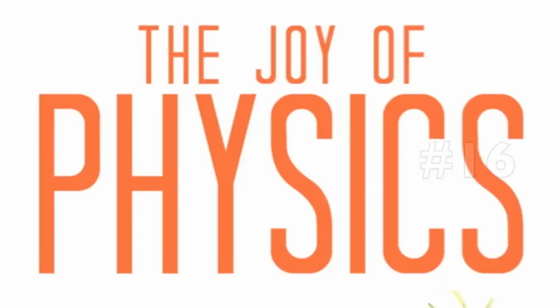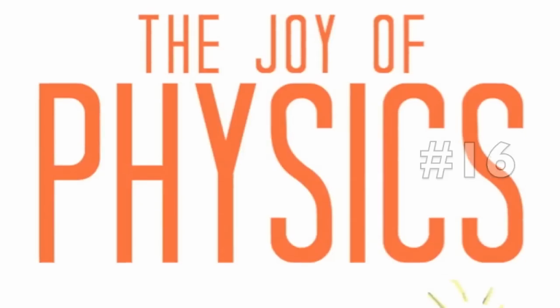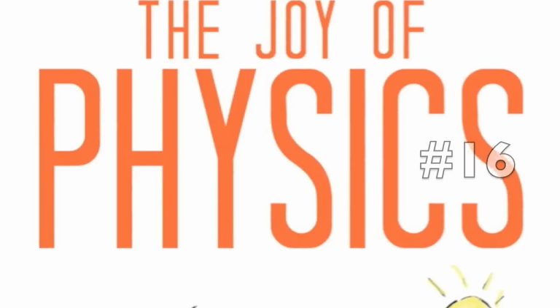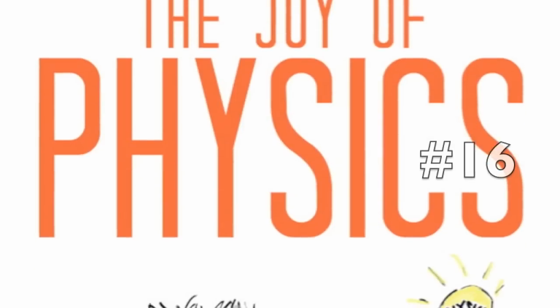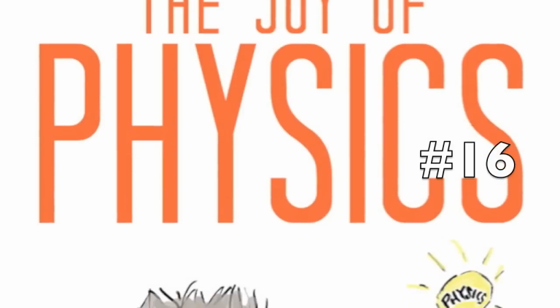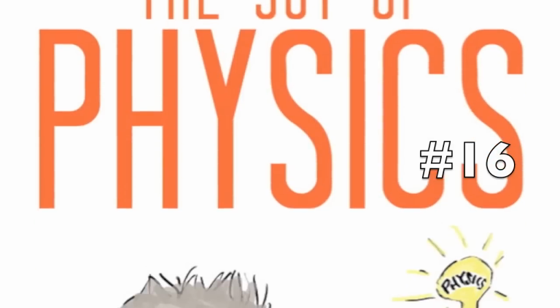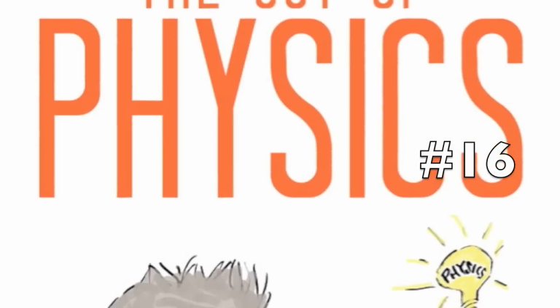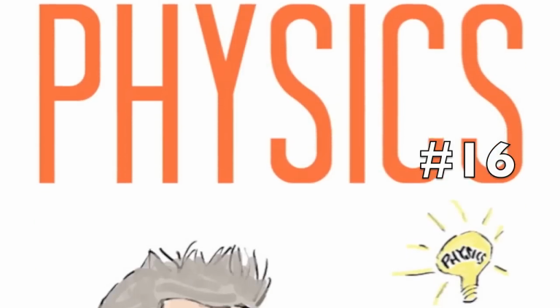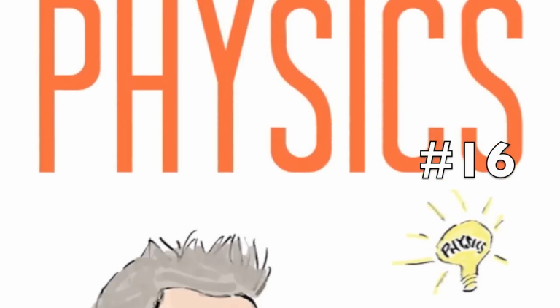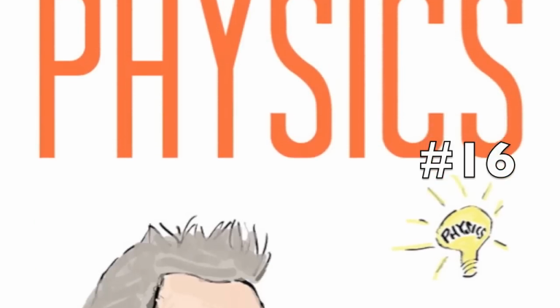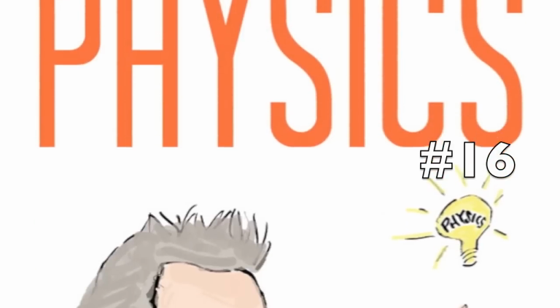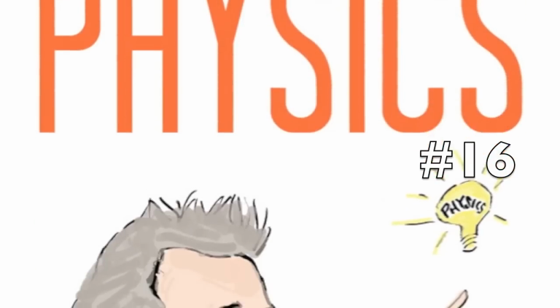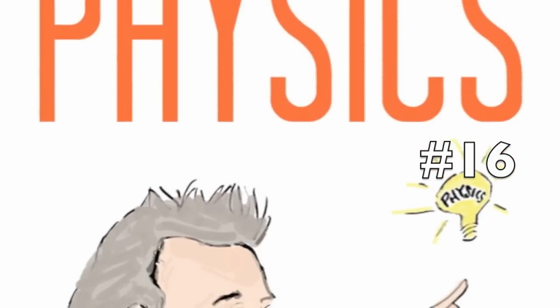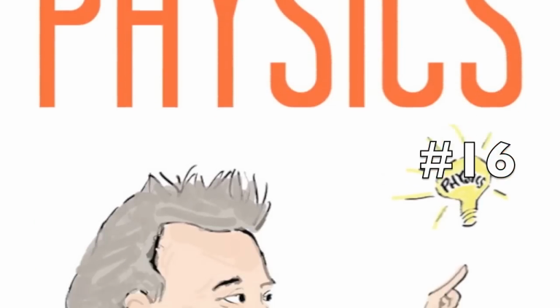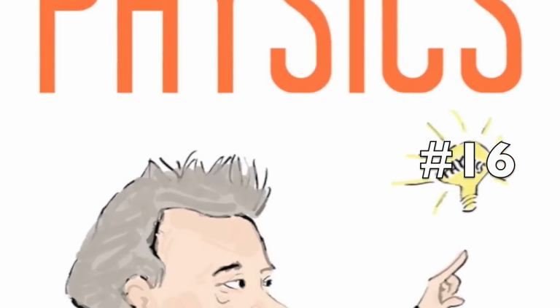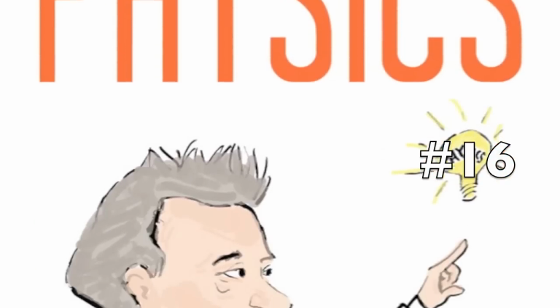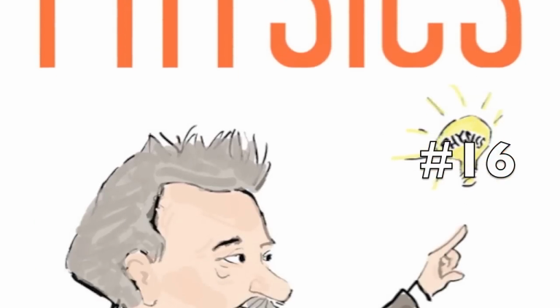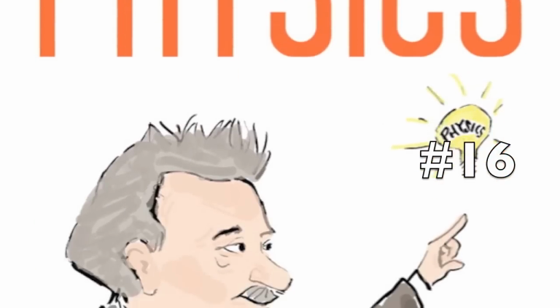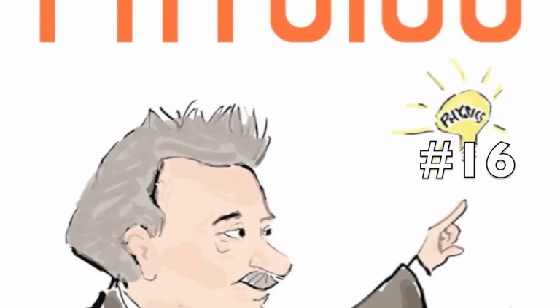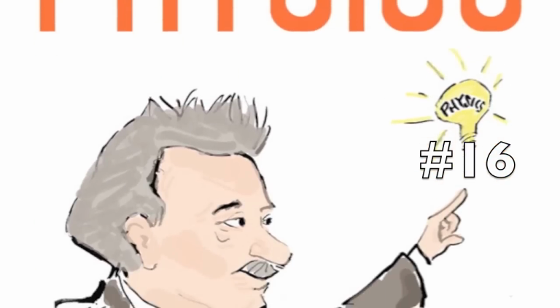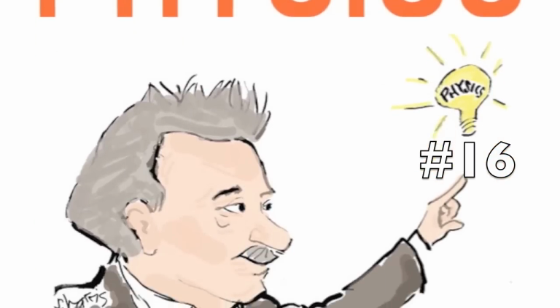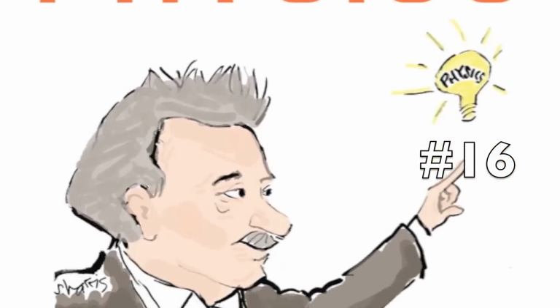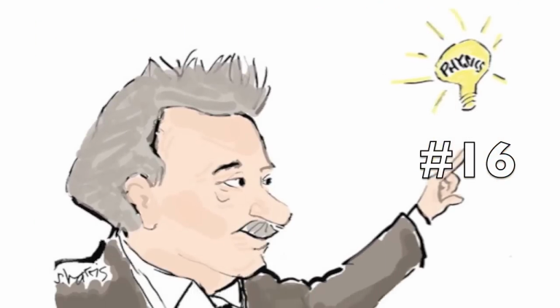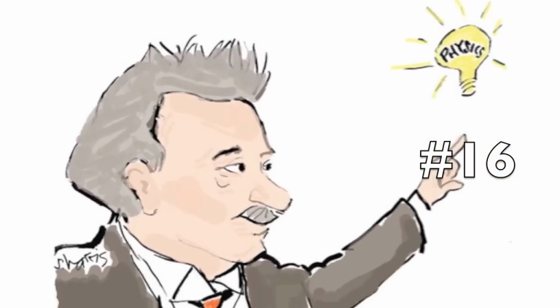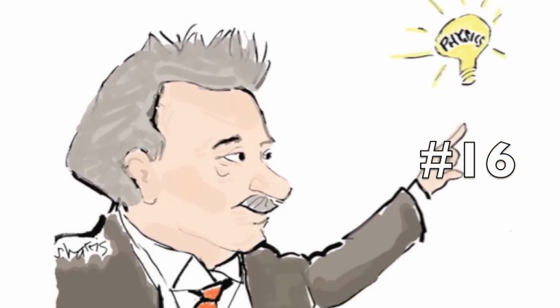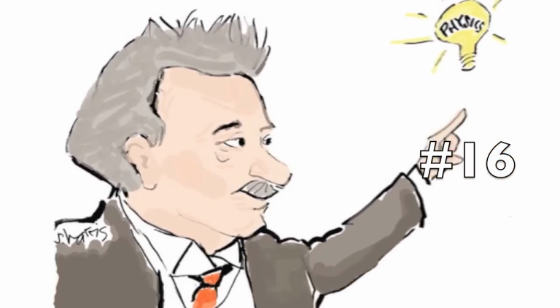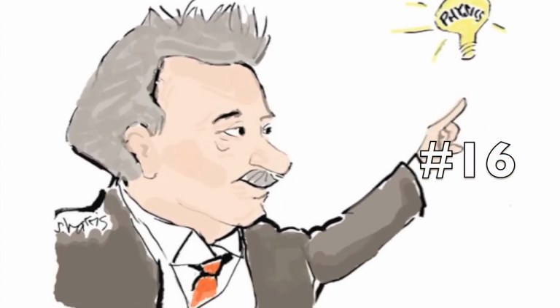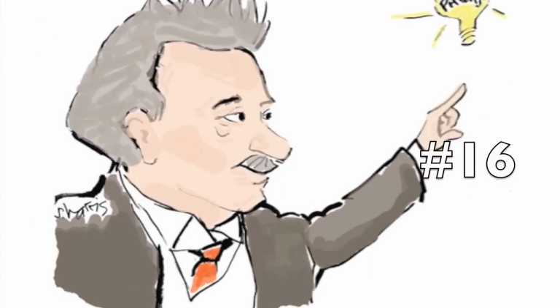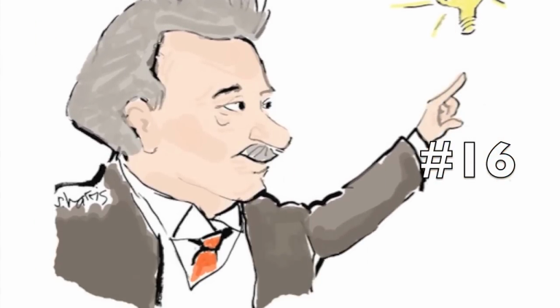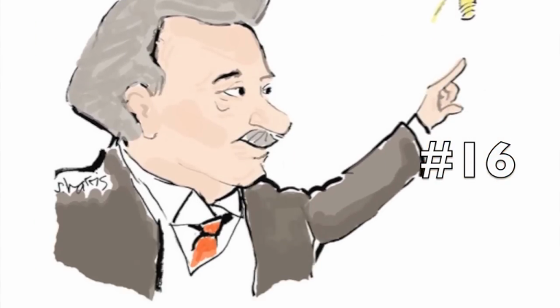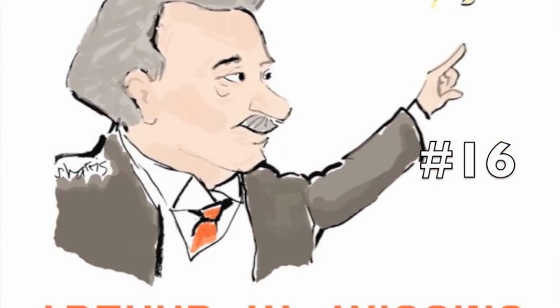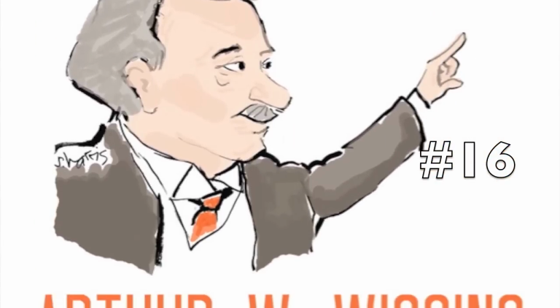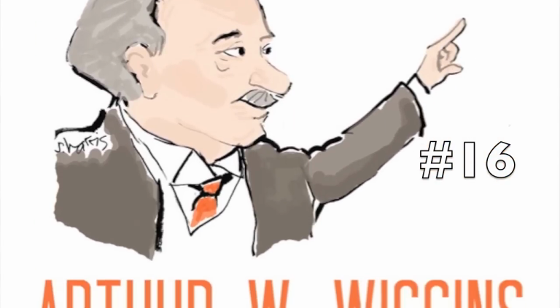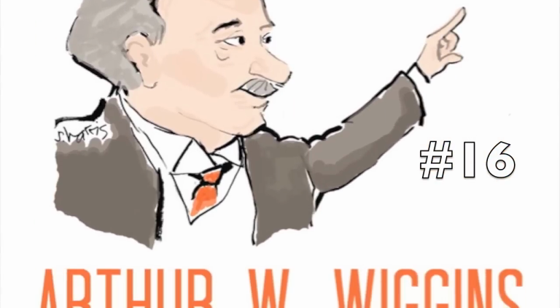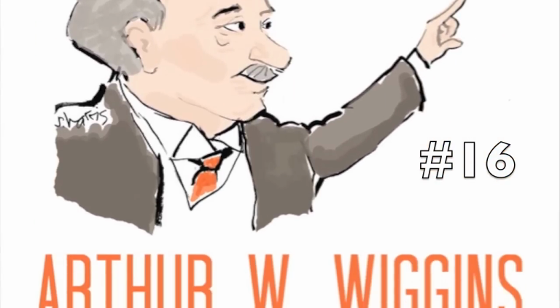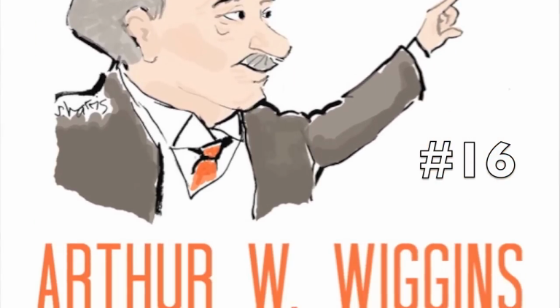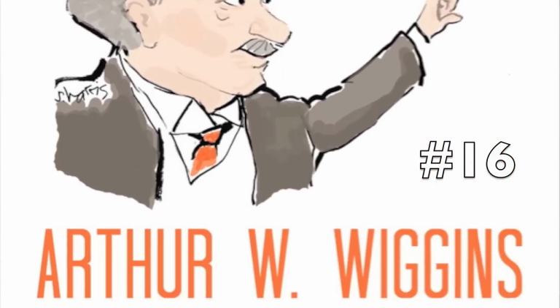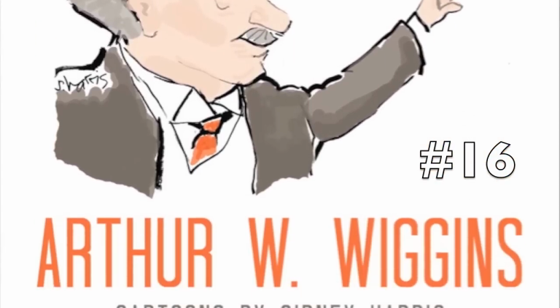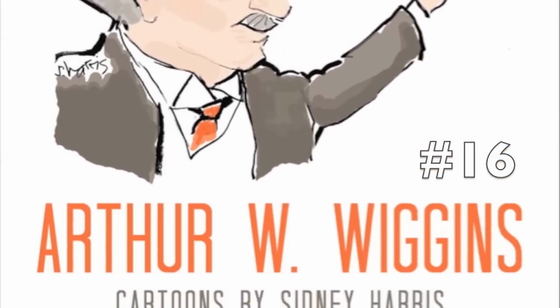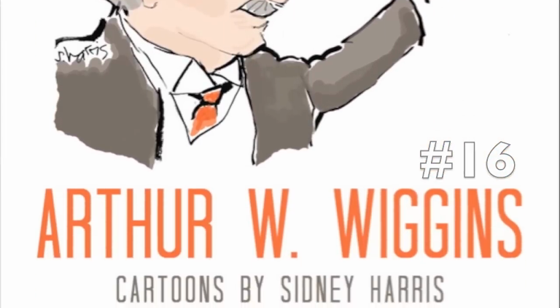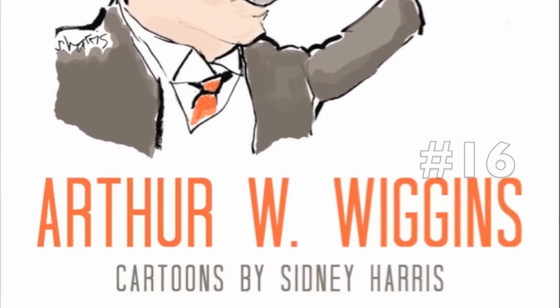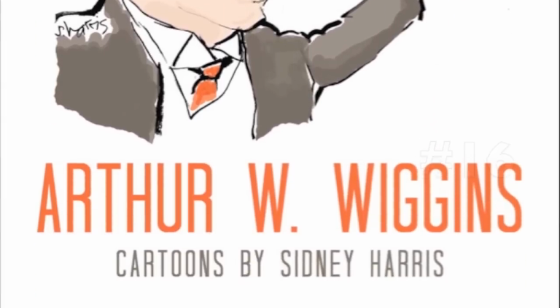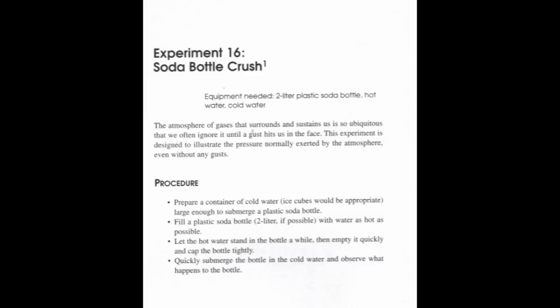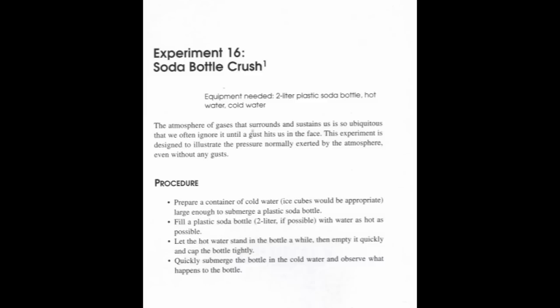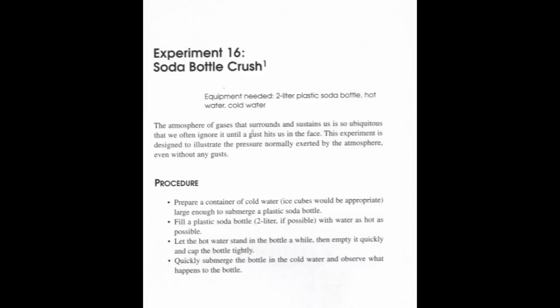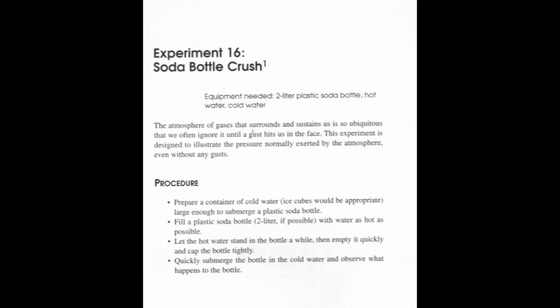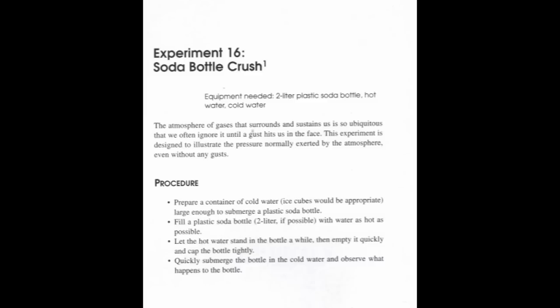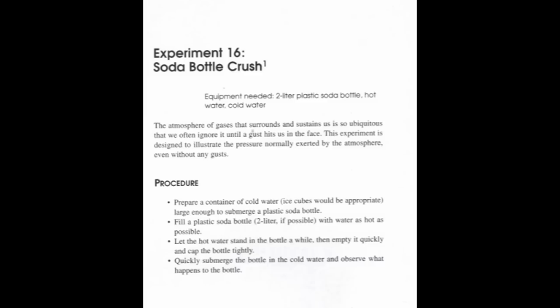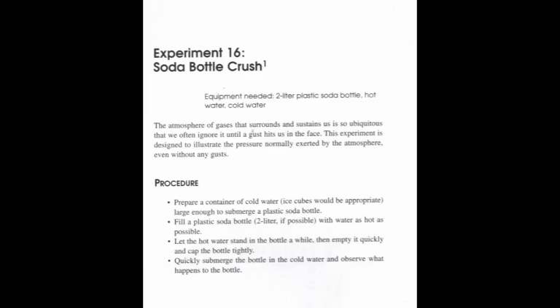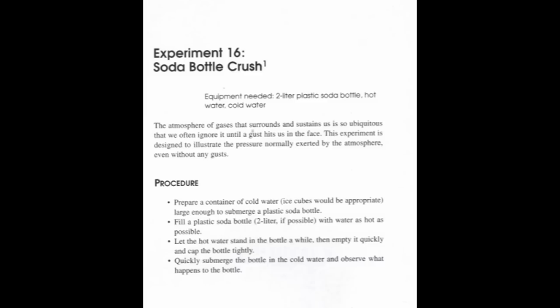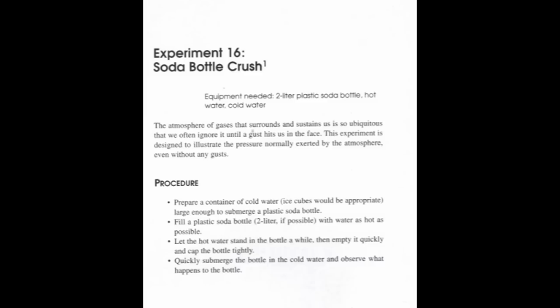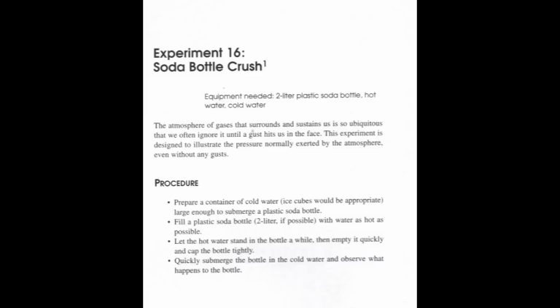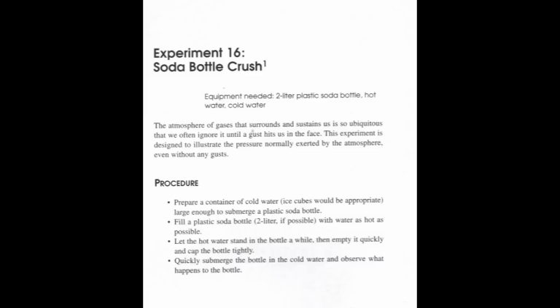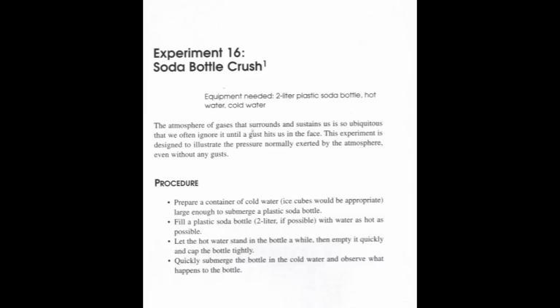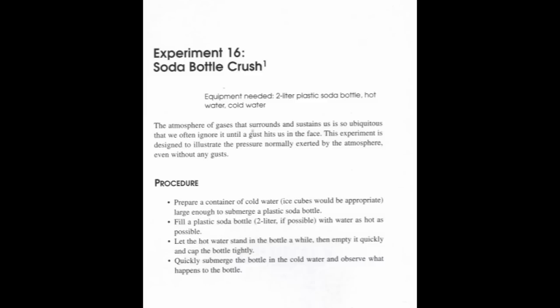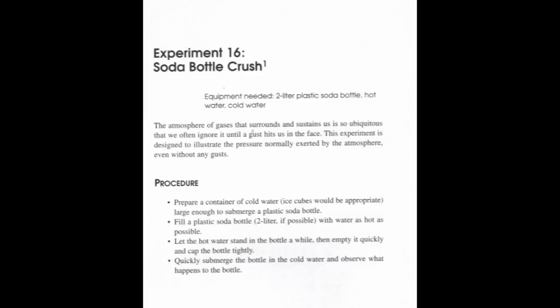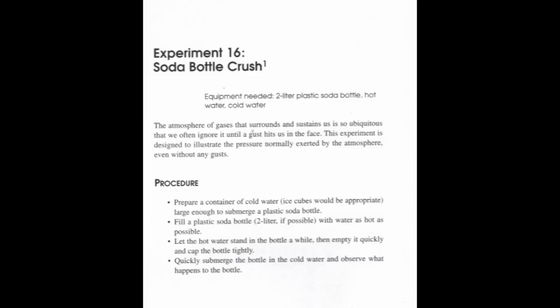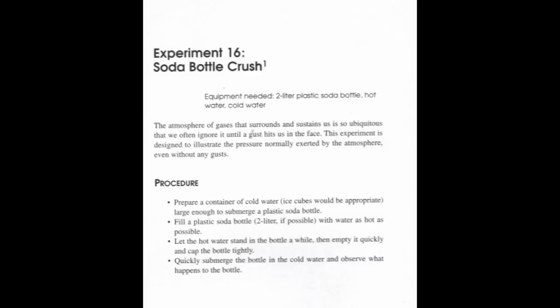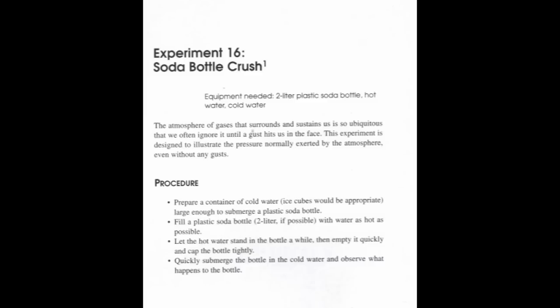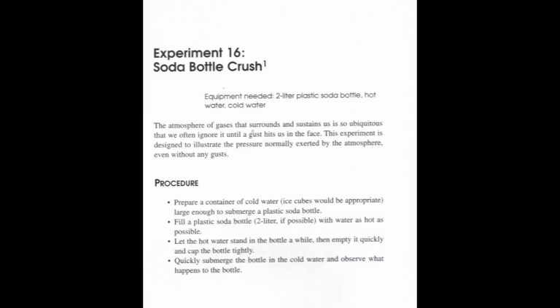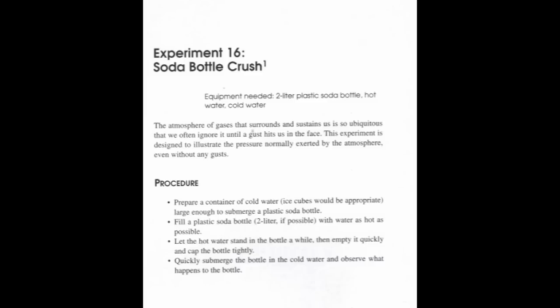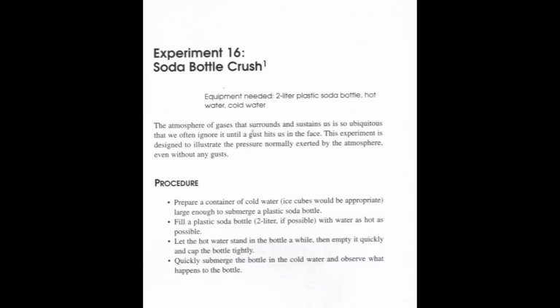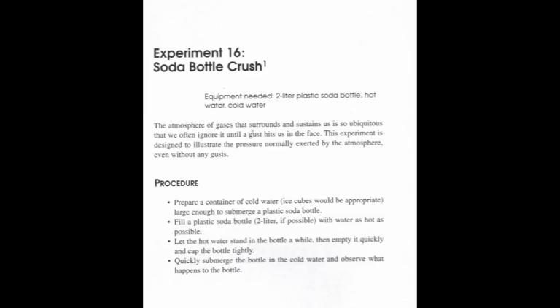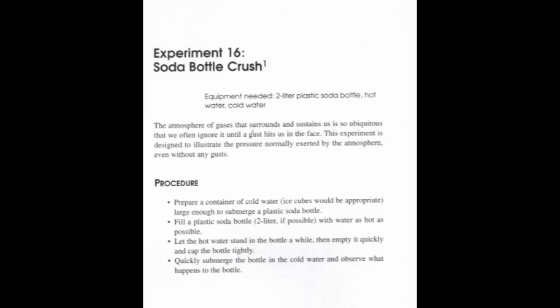Here's a pressure-packed experiment that's going to create a problem for one of those two-liter bottles. Pause these instructions if you need more detail.